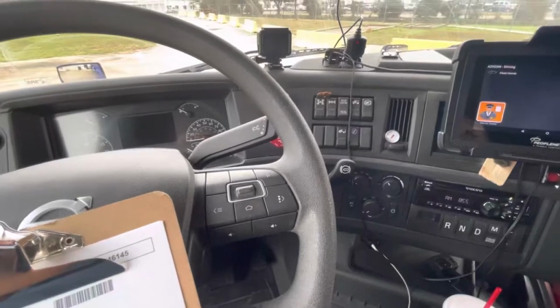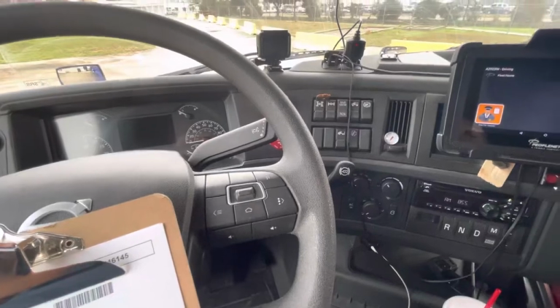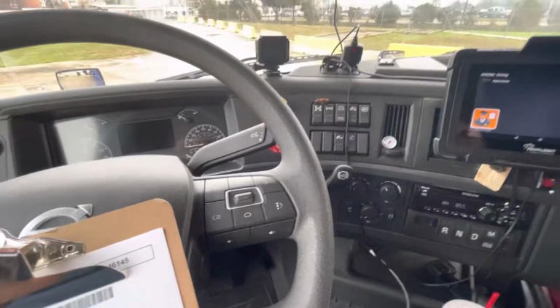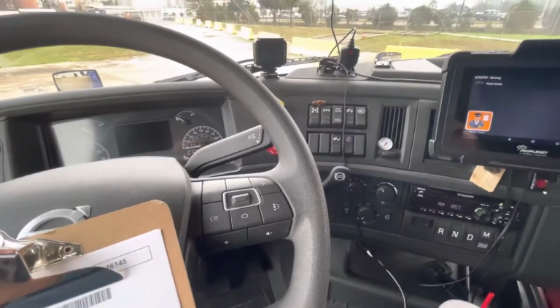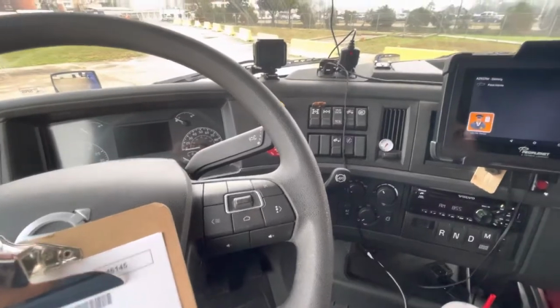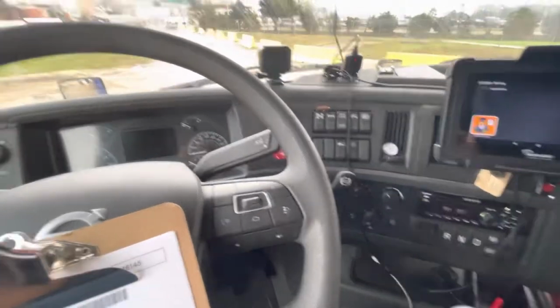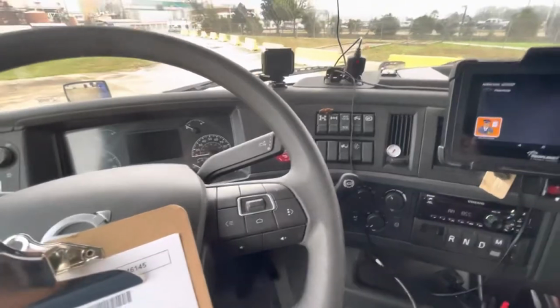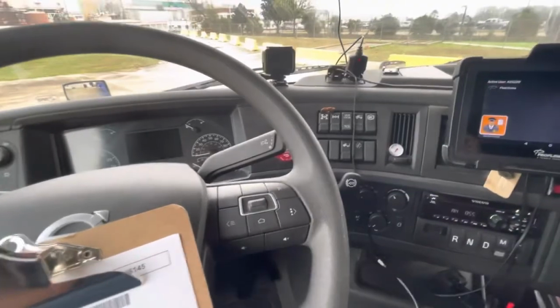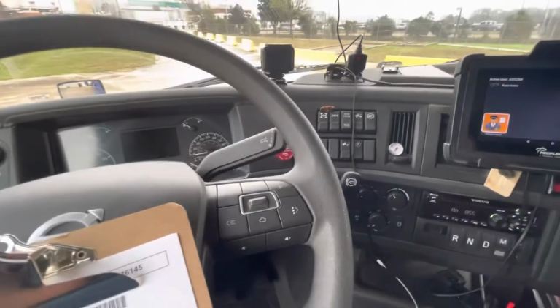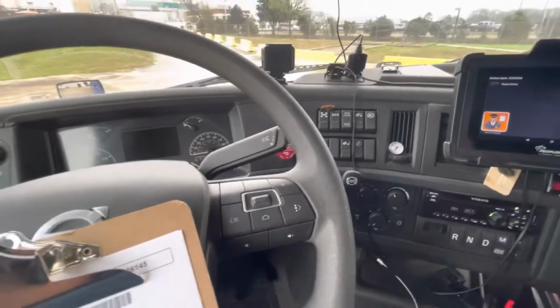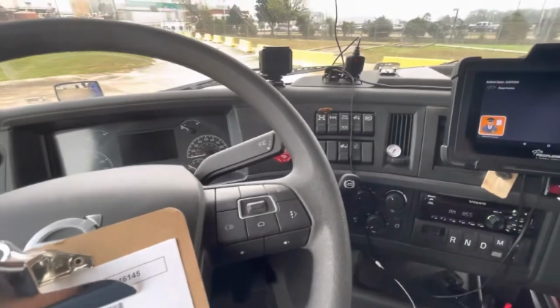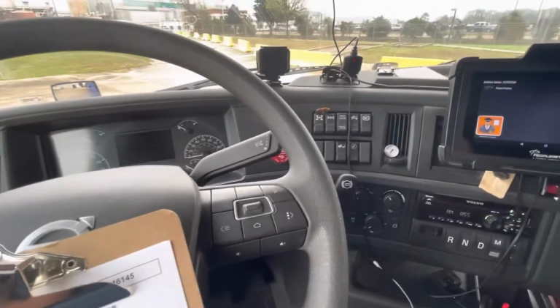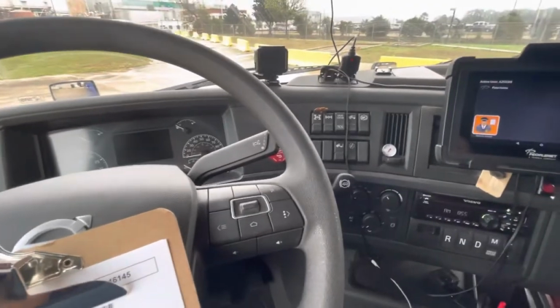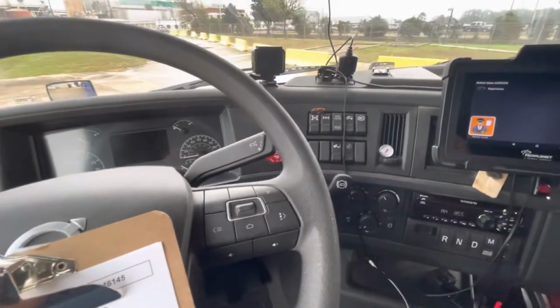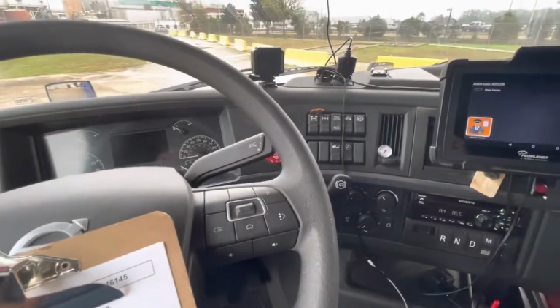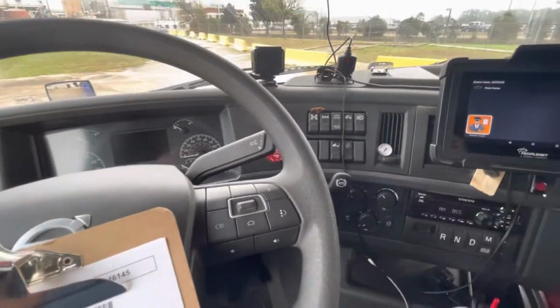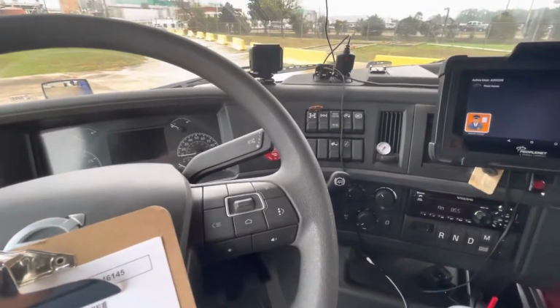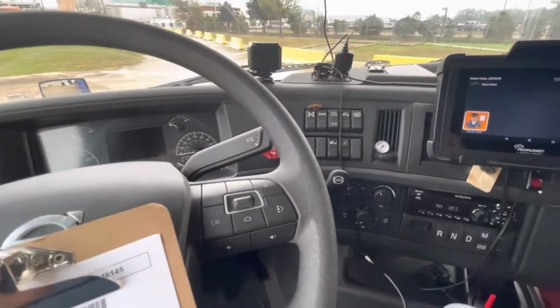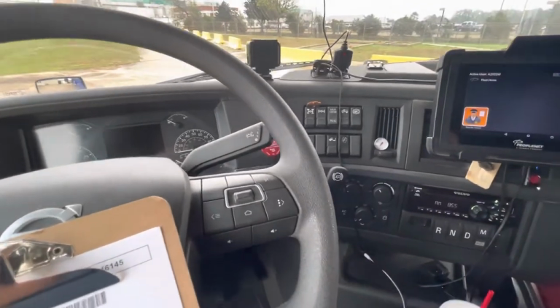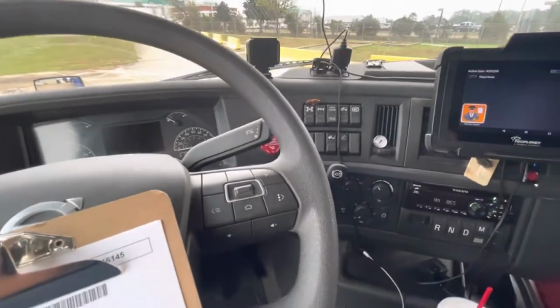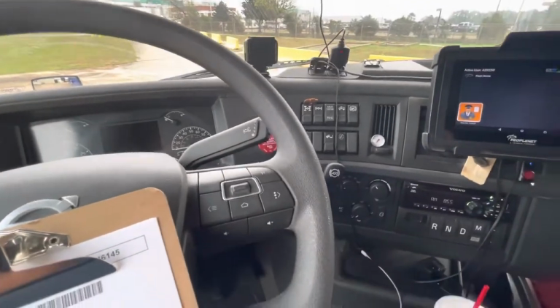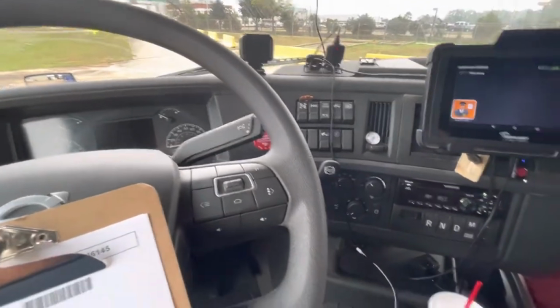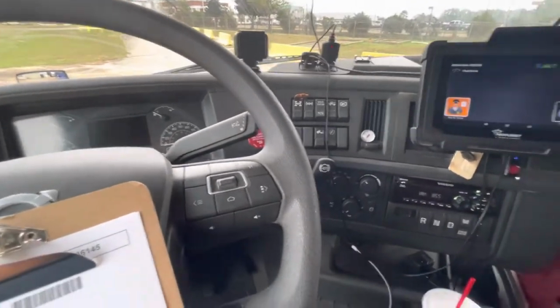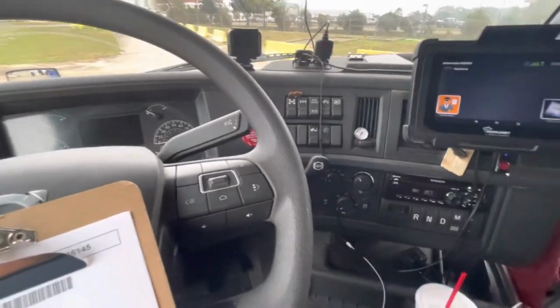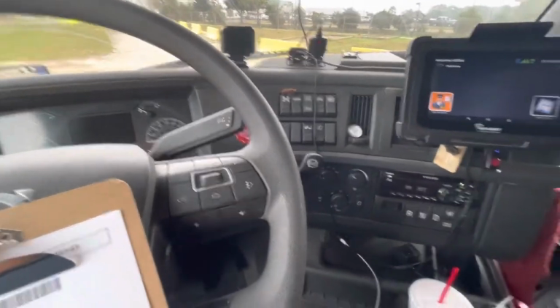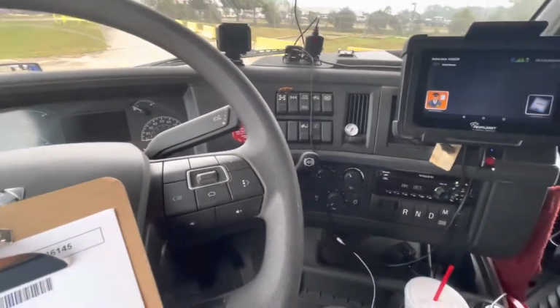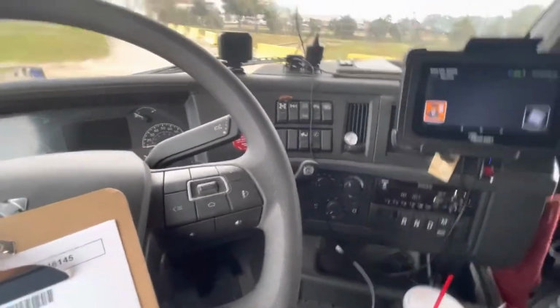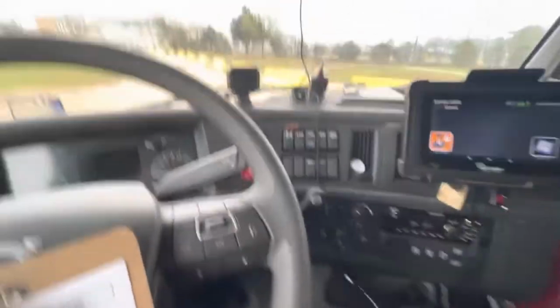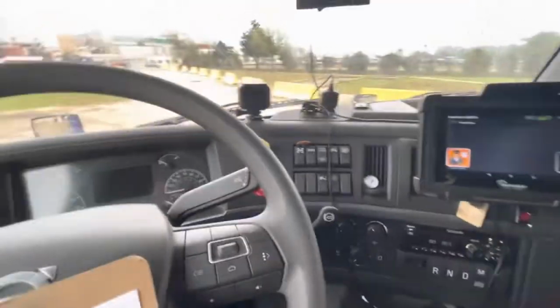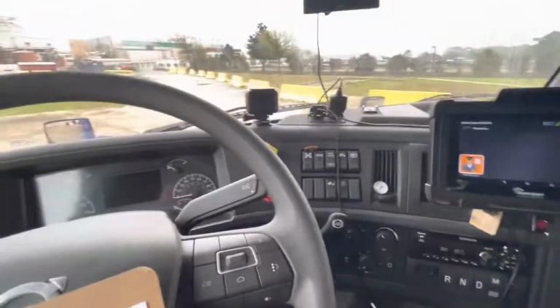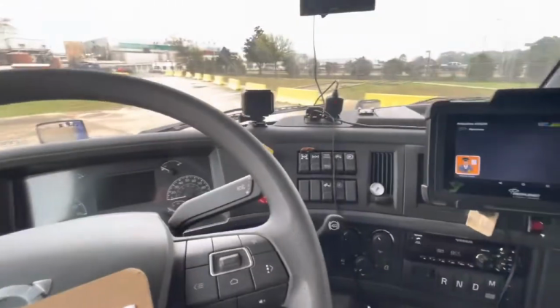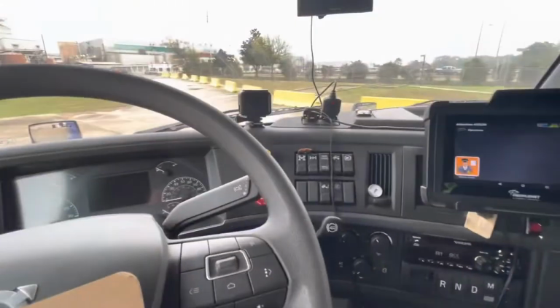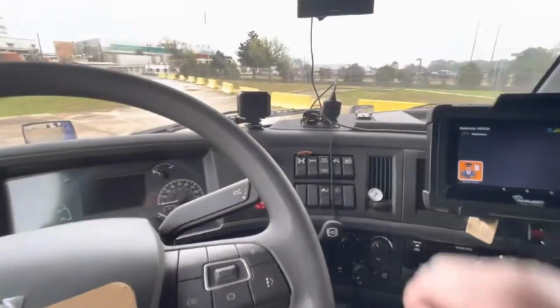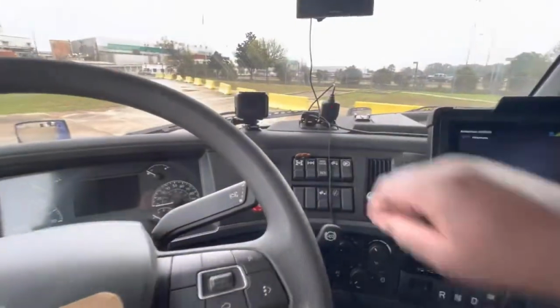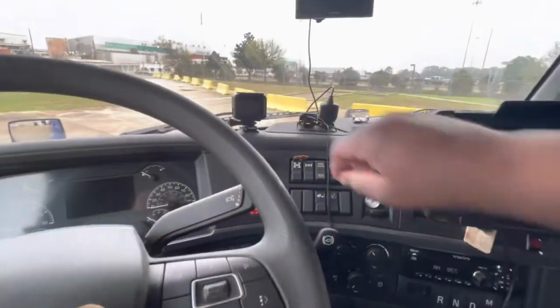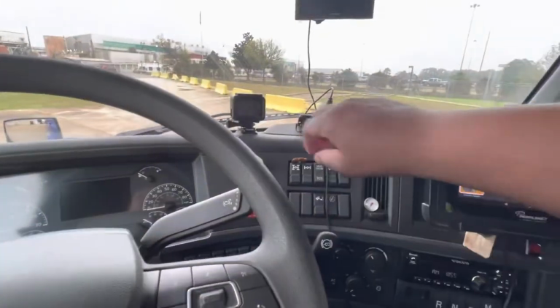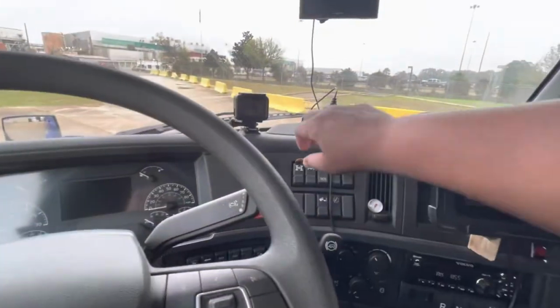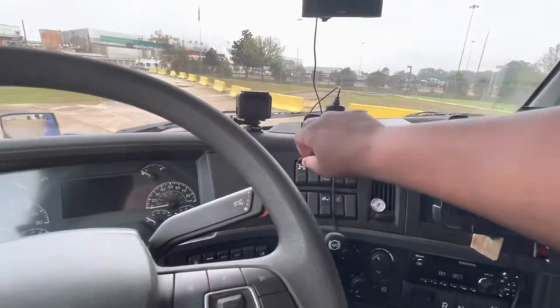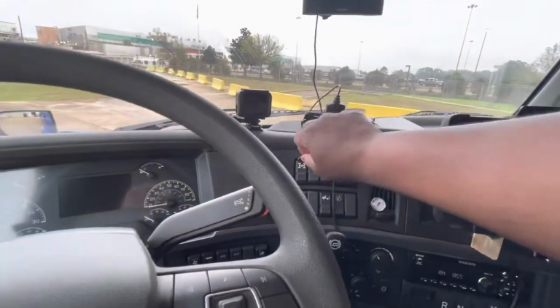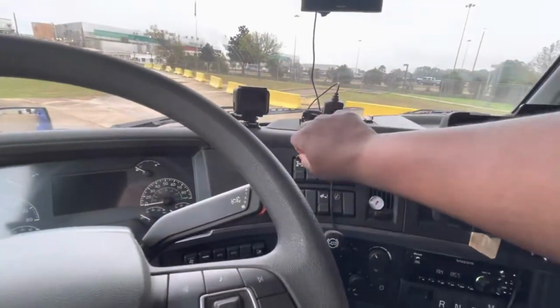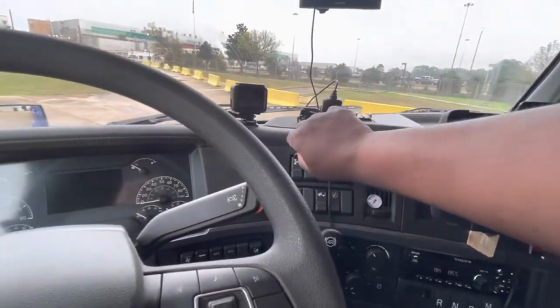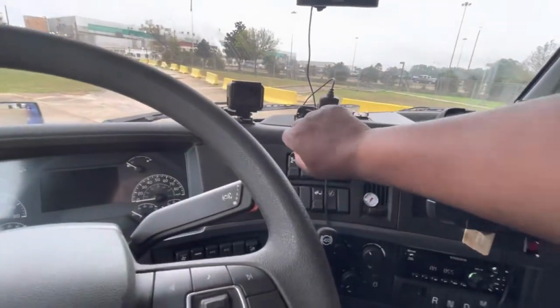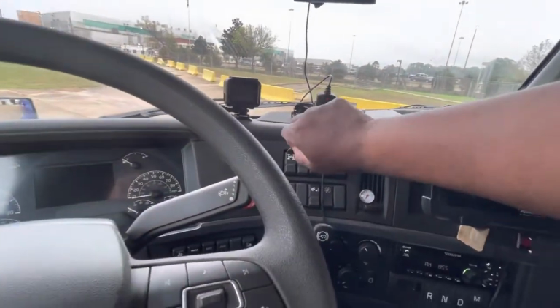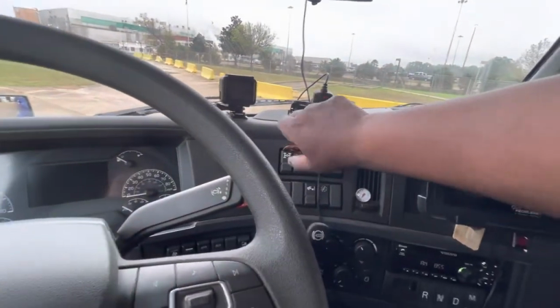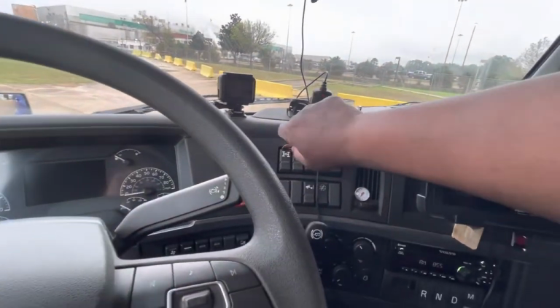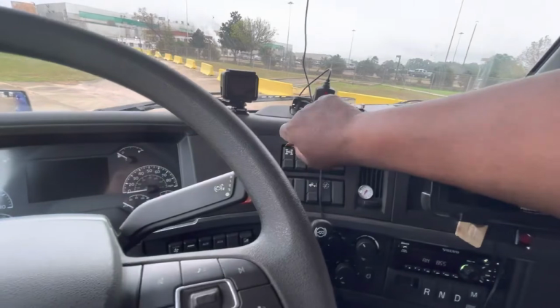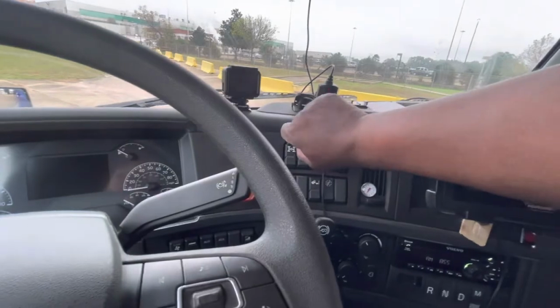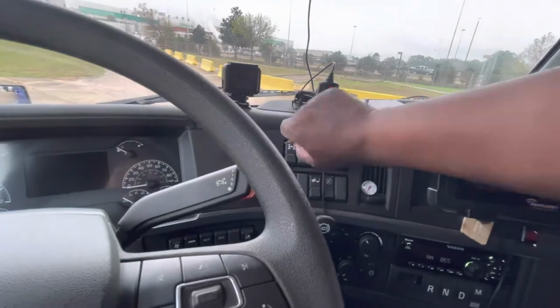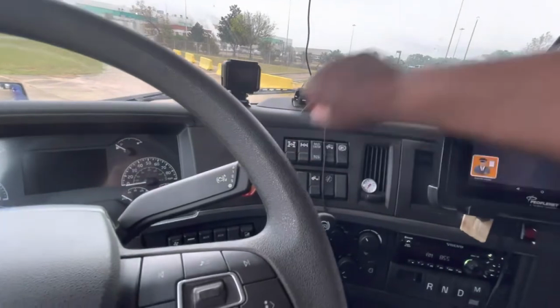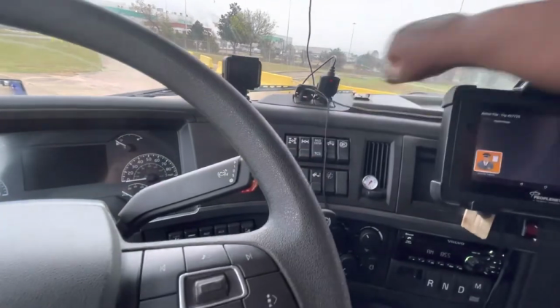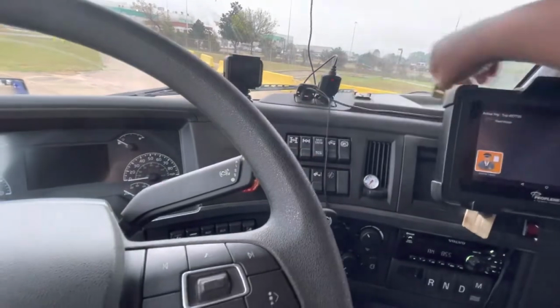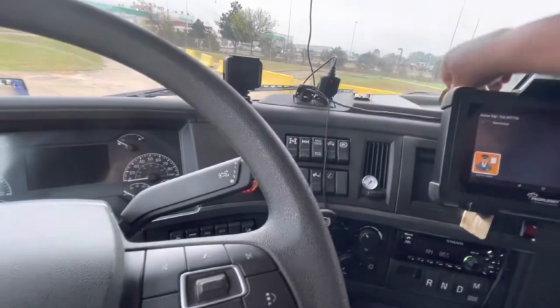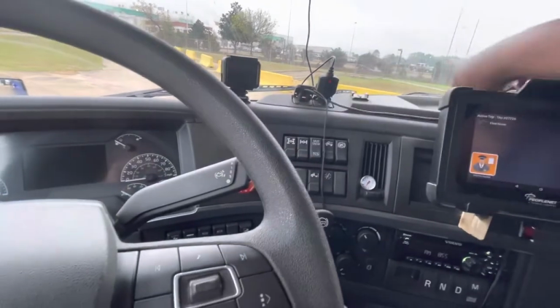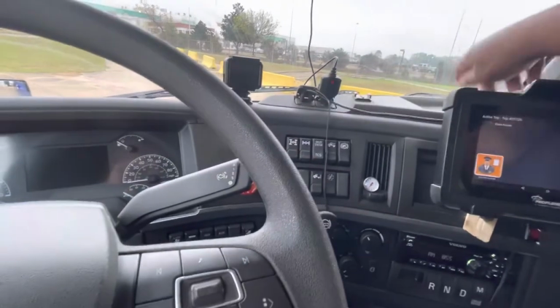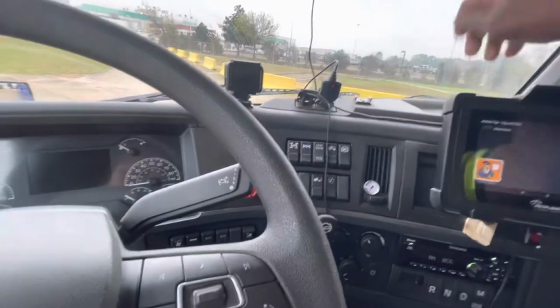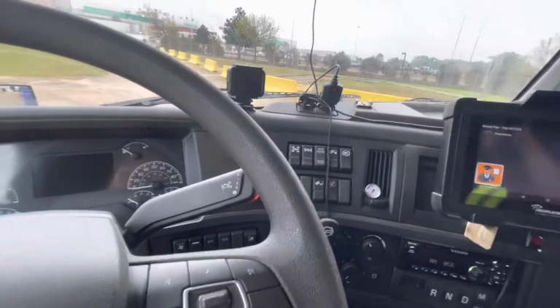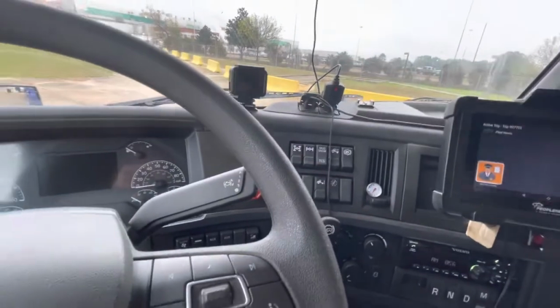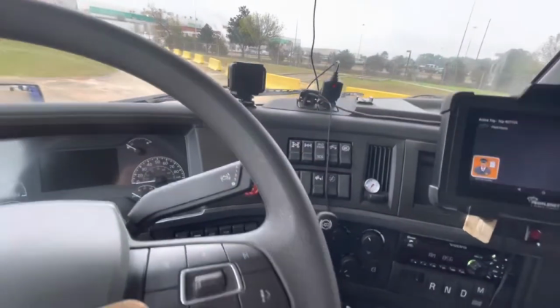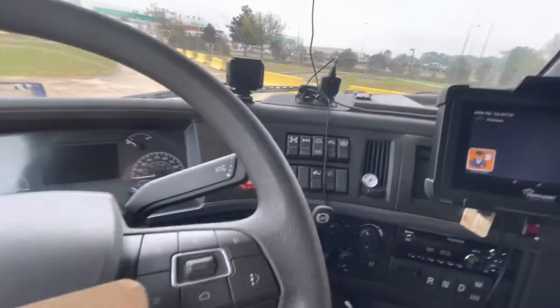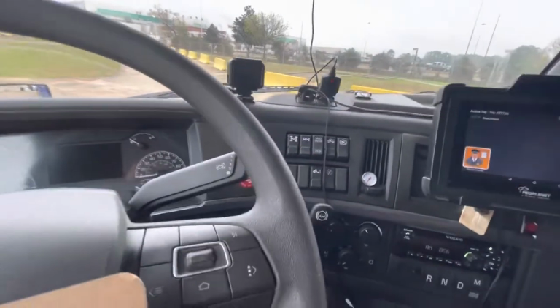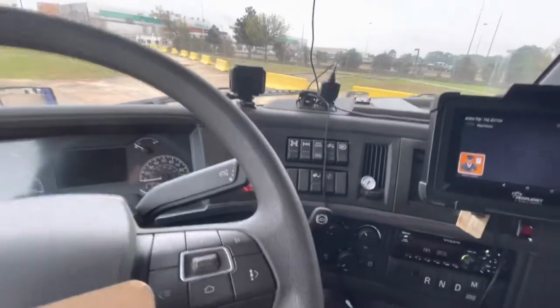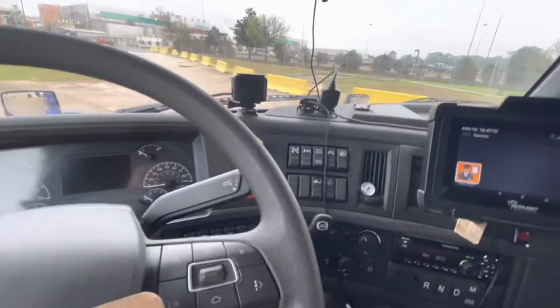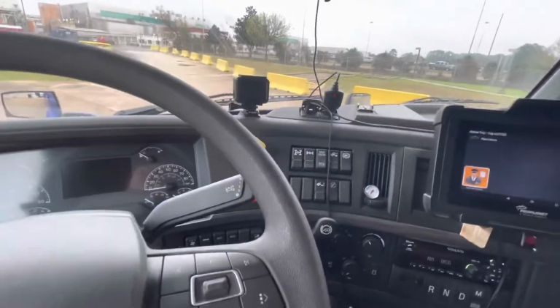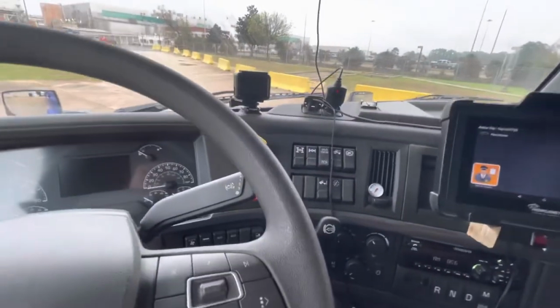All right, this is going to be a quick little video to tell you all how to get this truck unstuck. This is a 2021 Volvo.